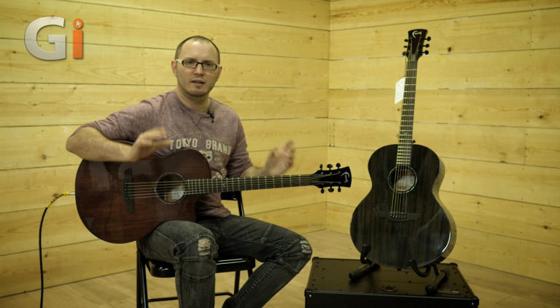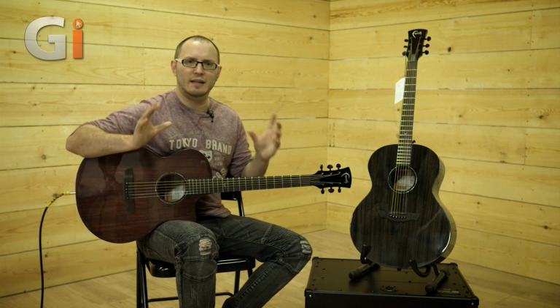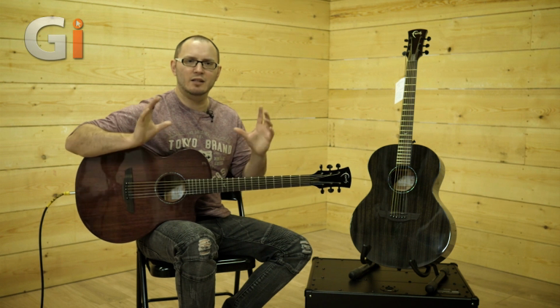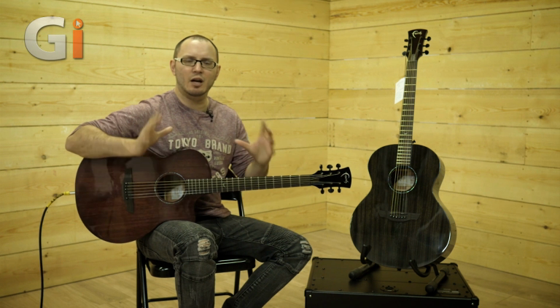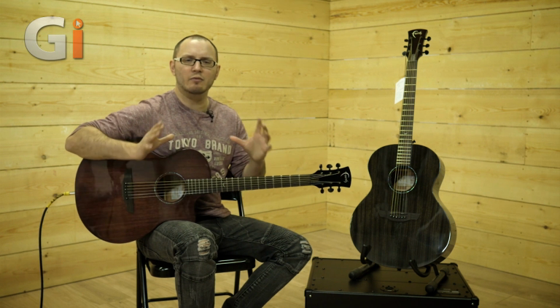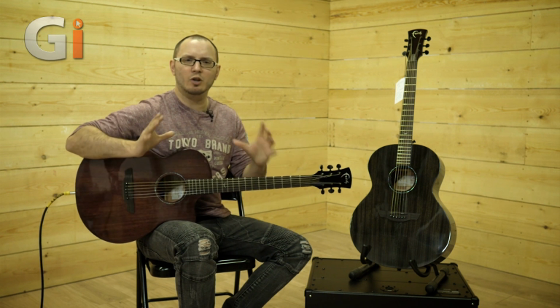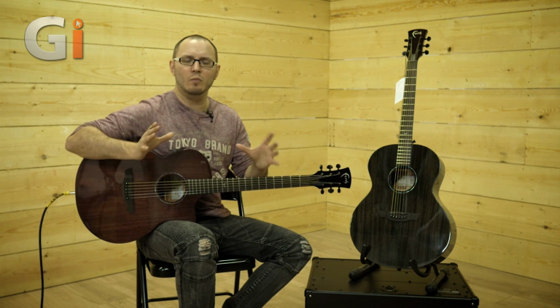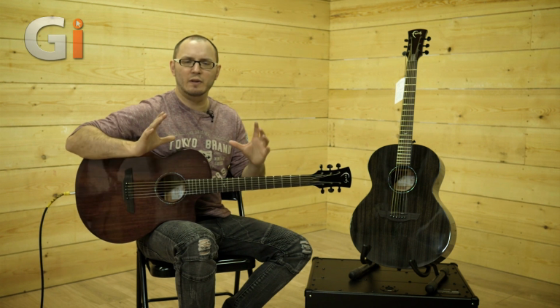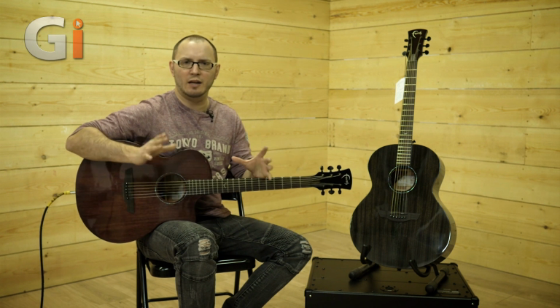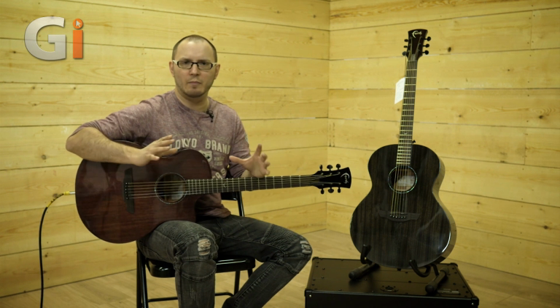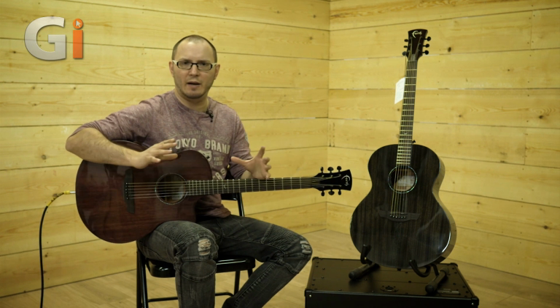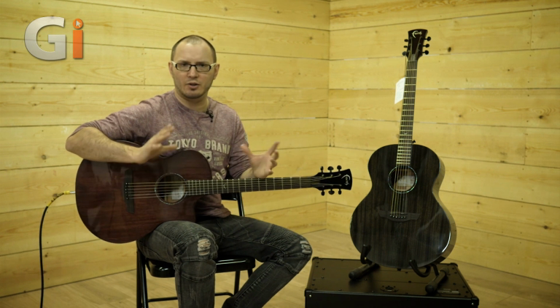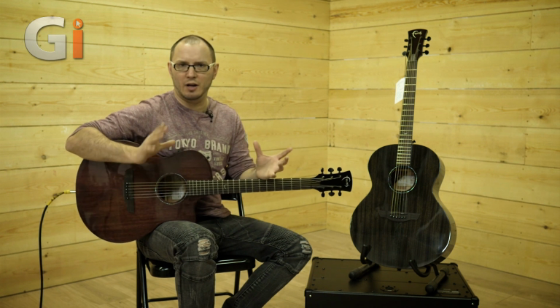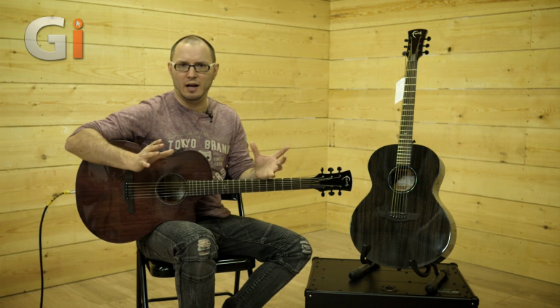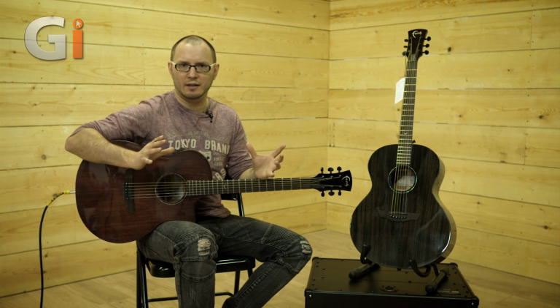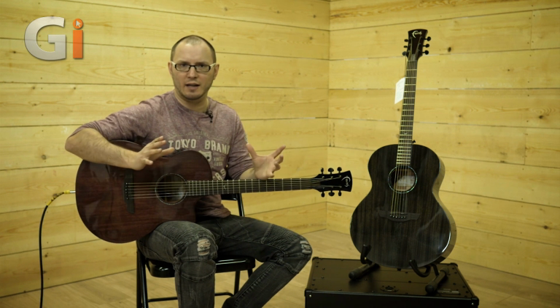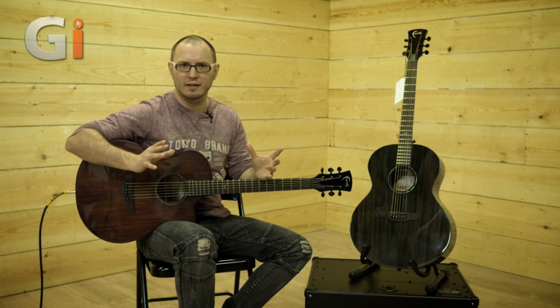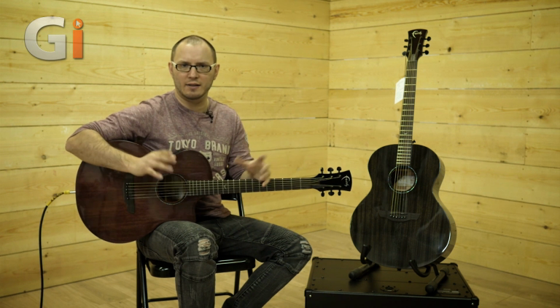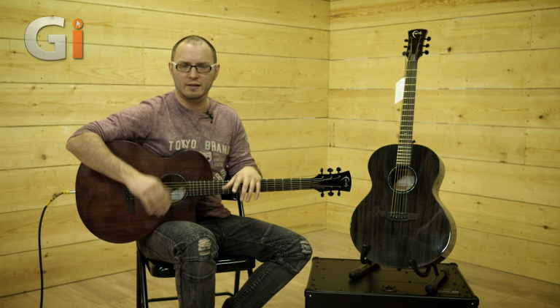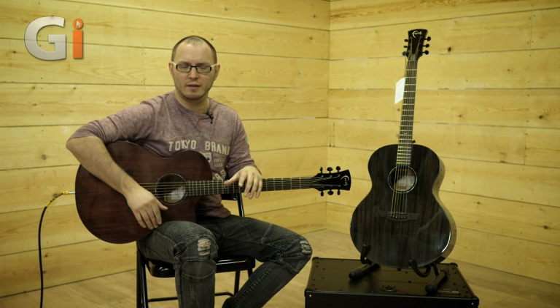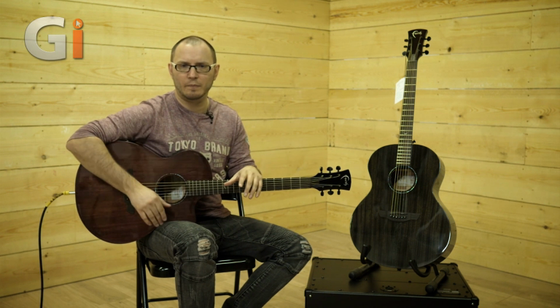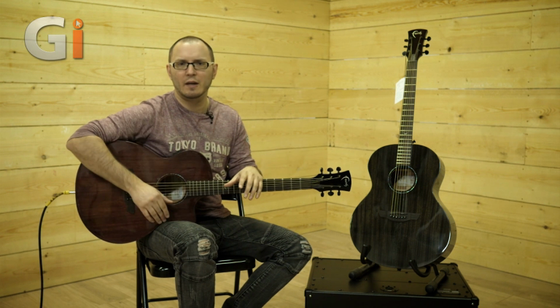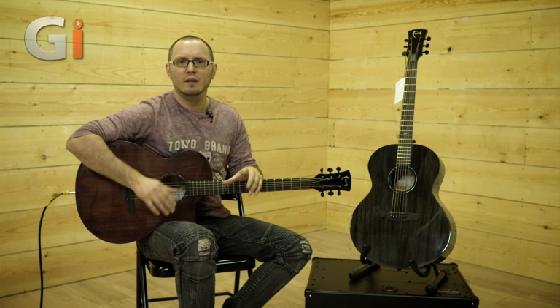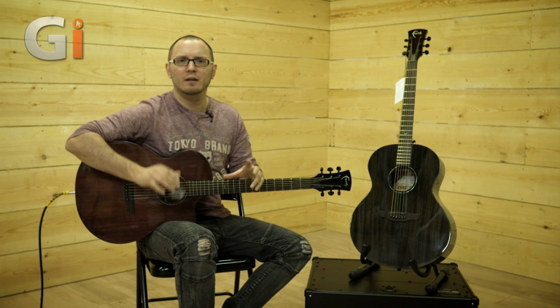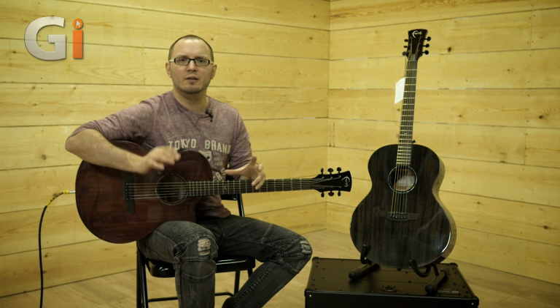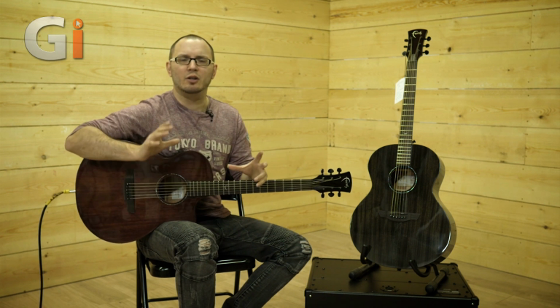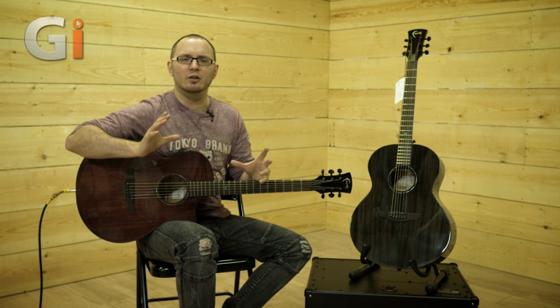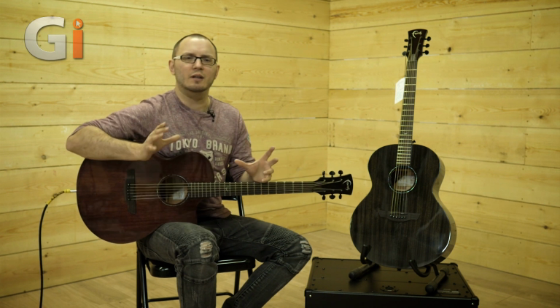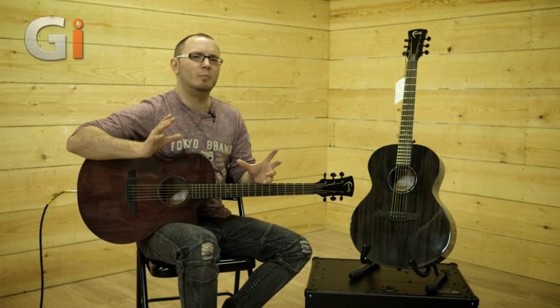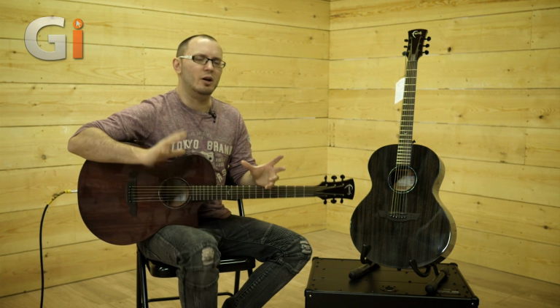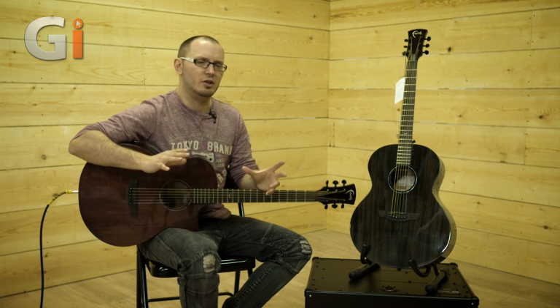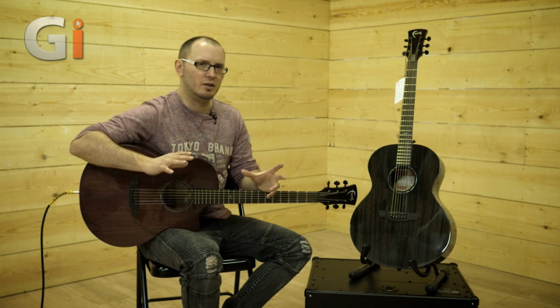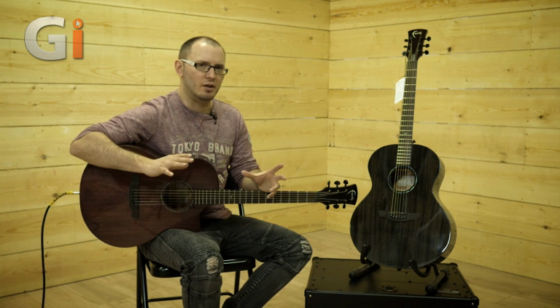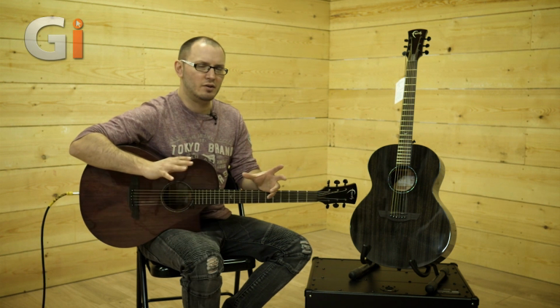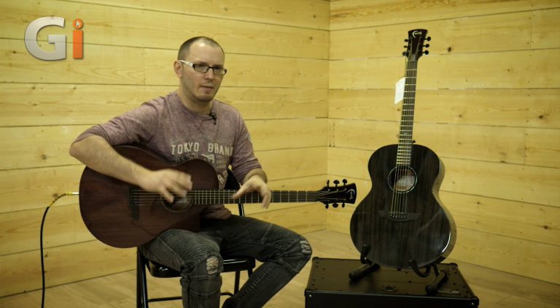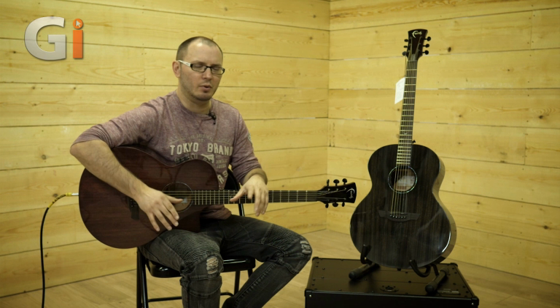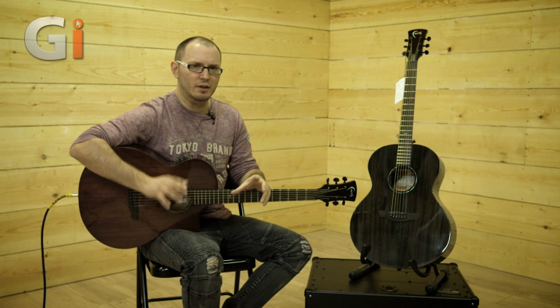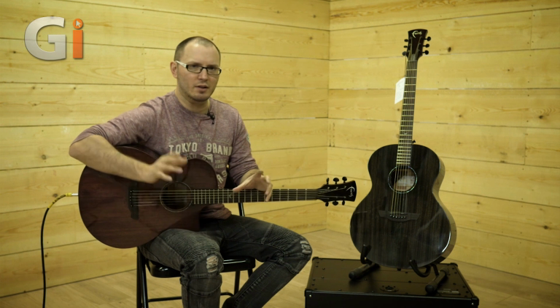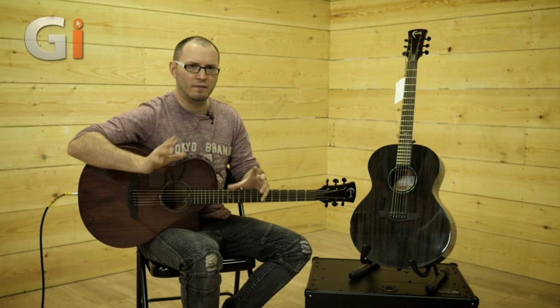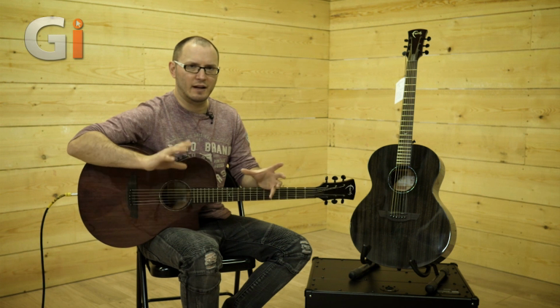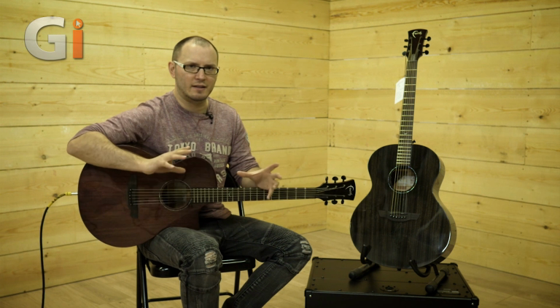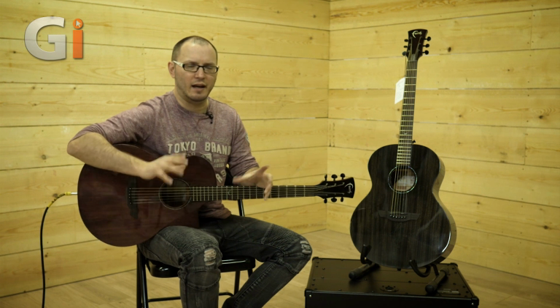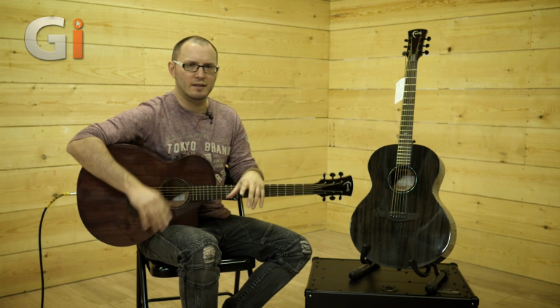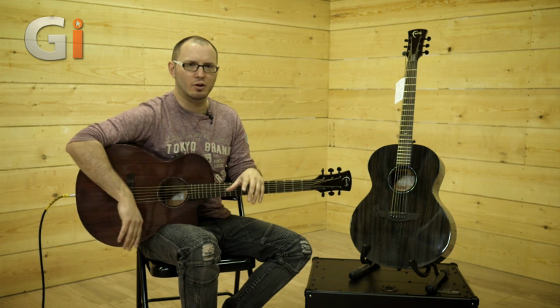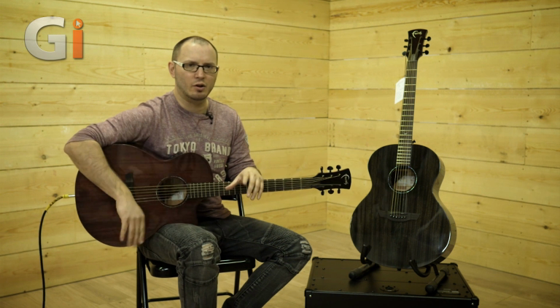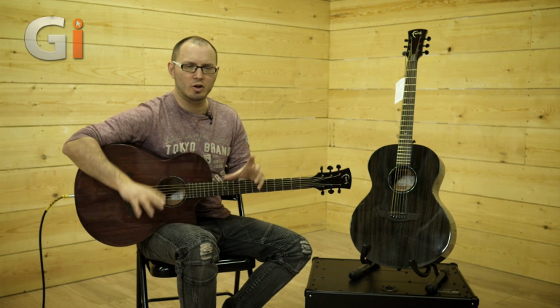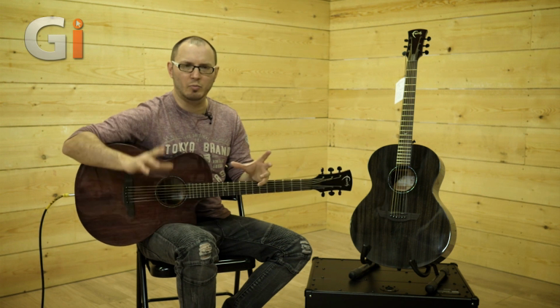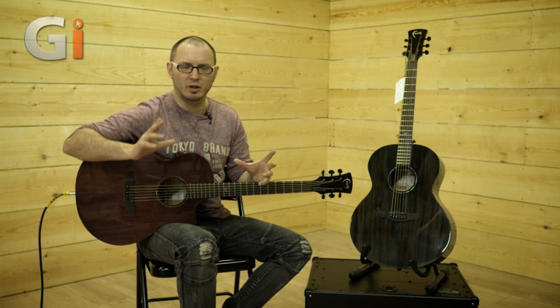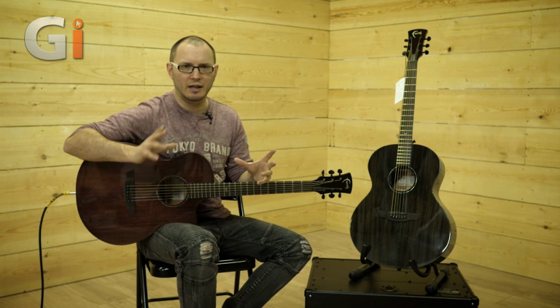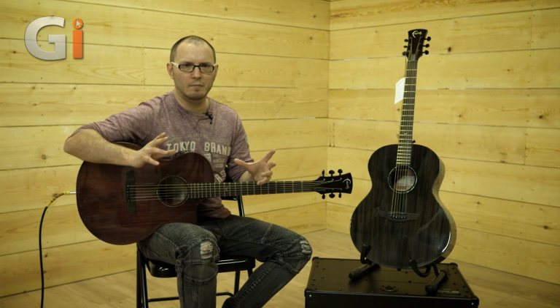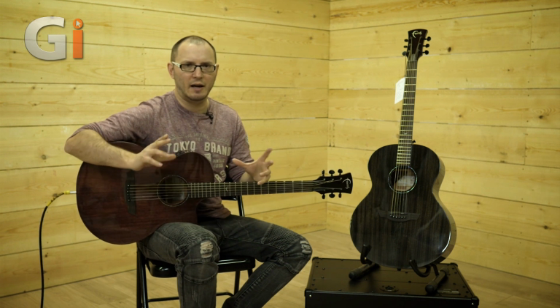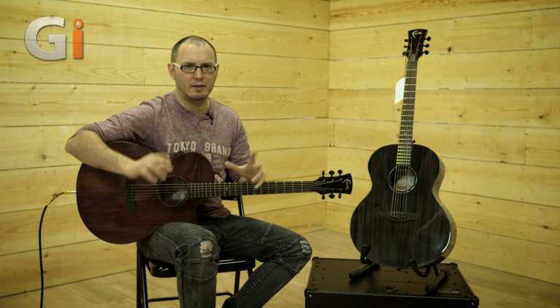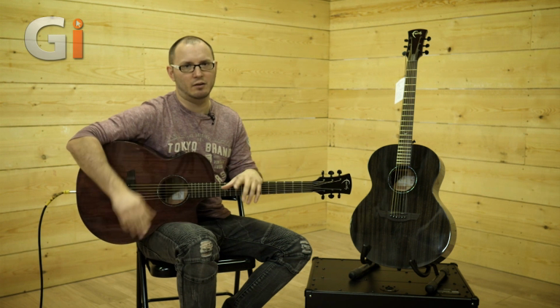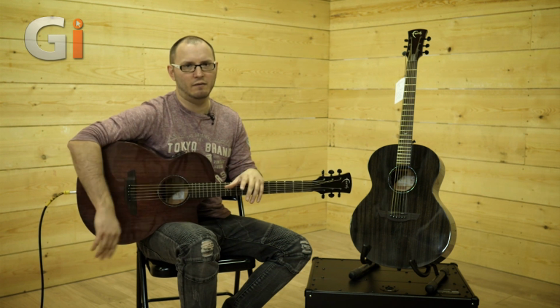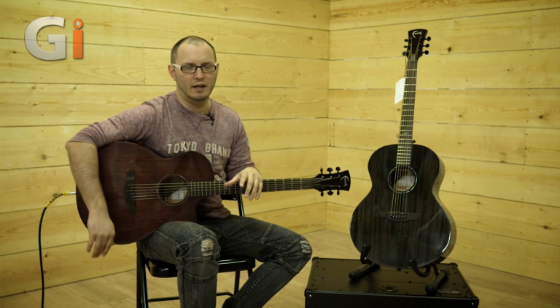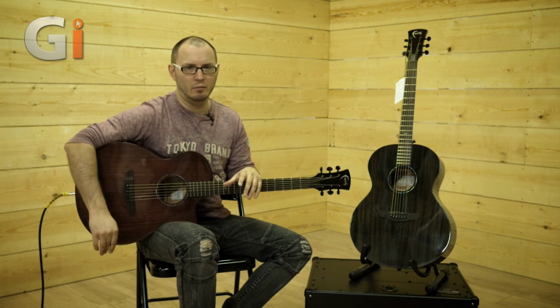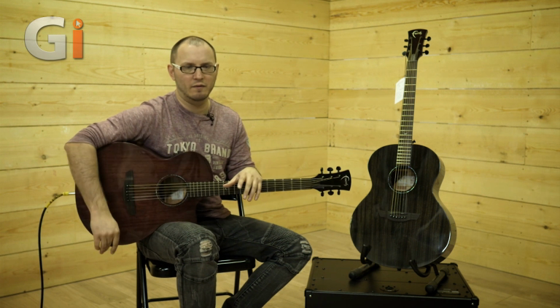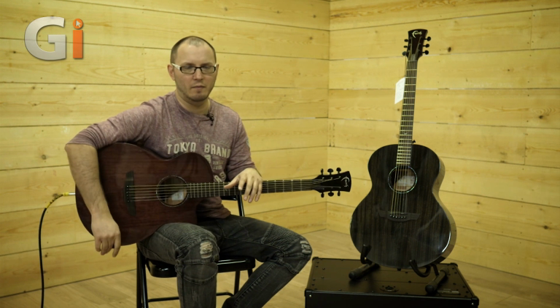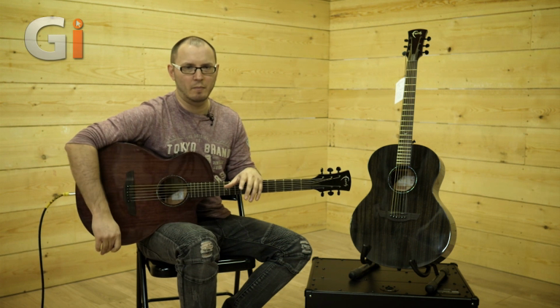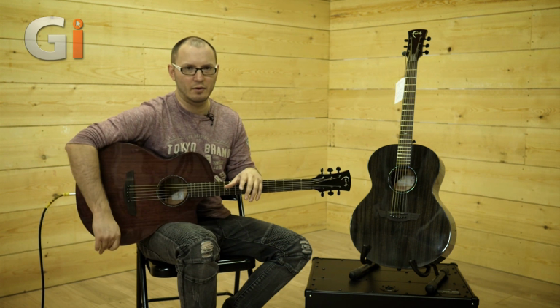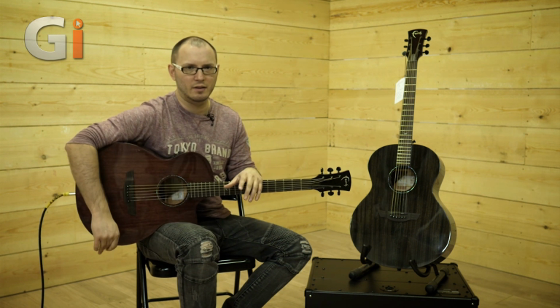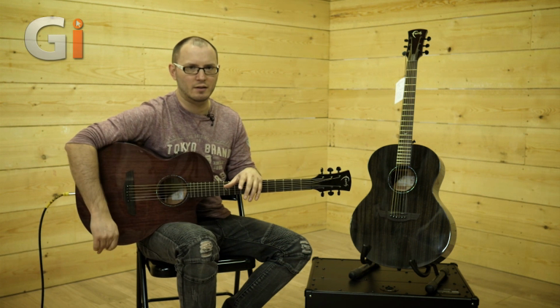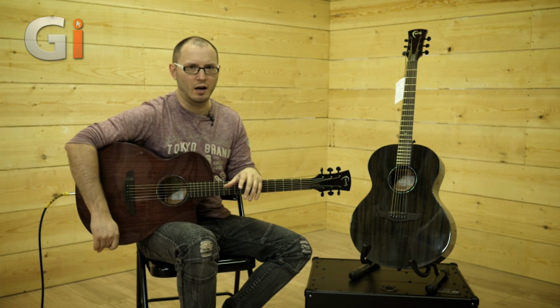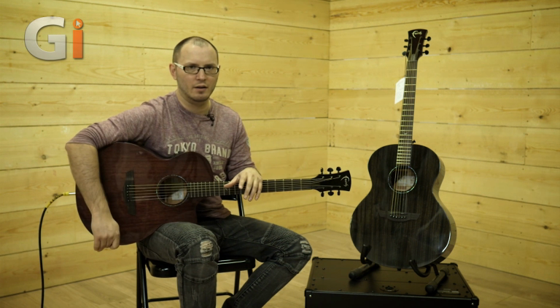They don't come with gig bags or hard cases, so you need to purchase those separately and factor that into your cost. Gig bags are available for both guitars.